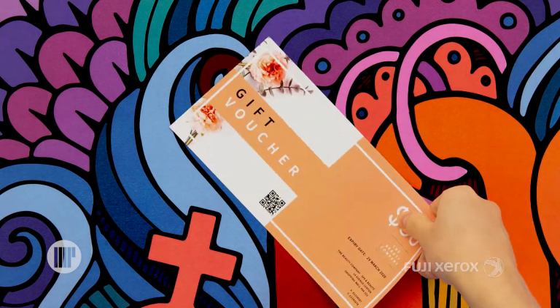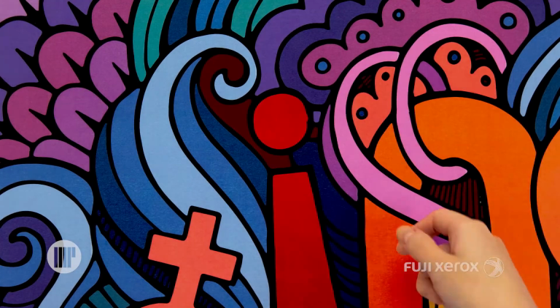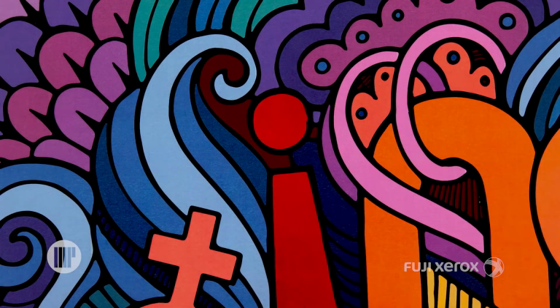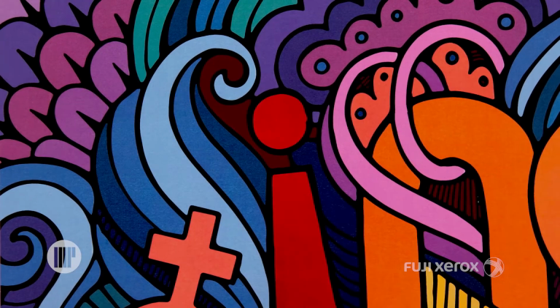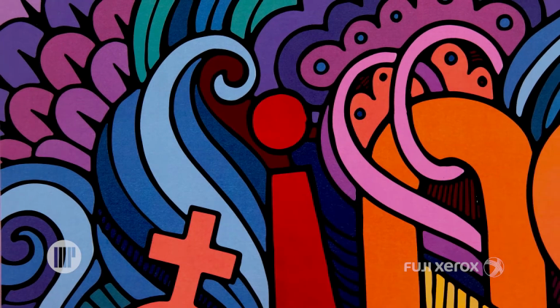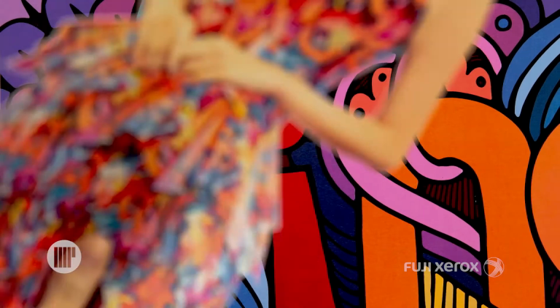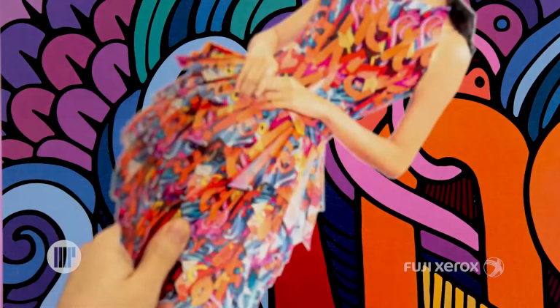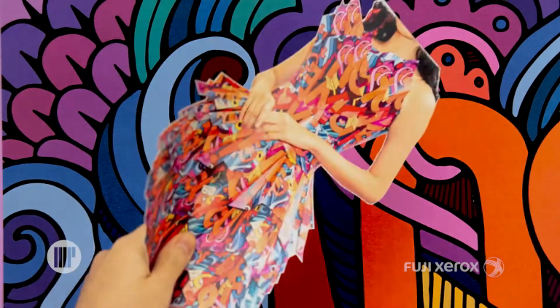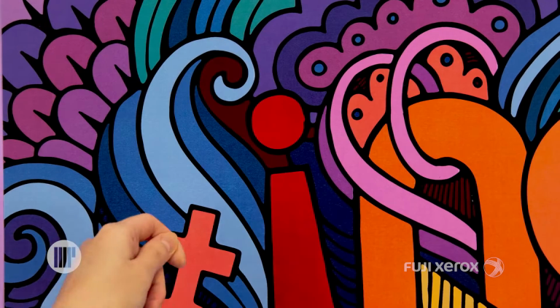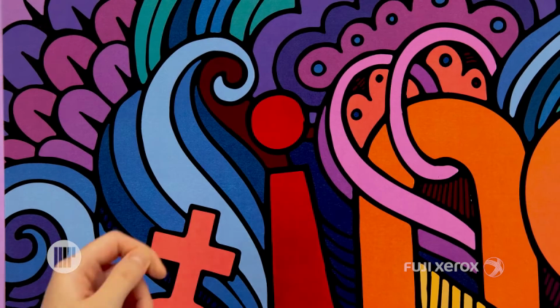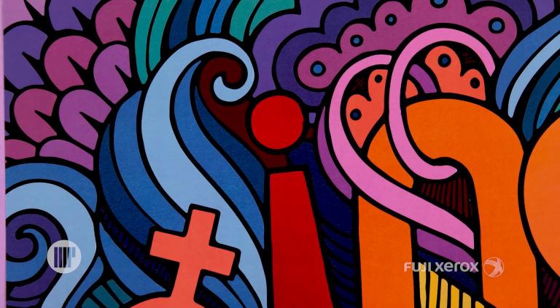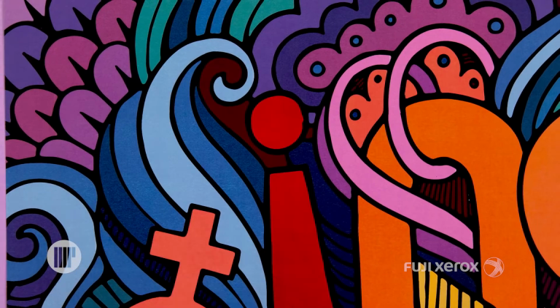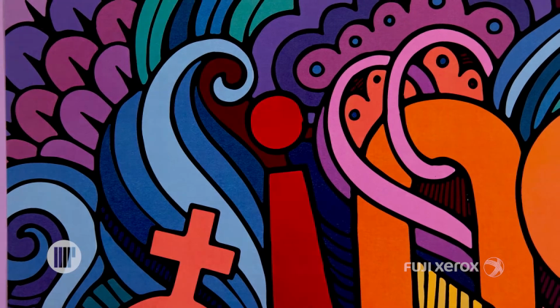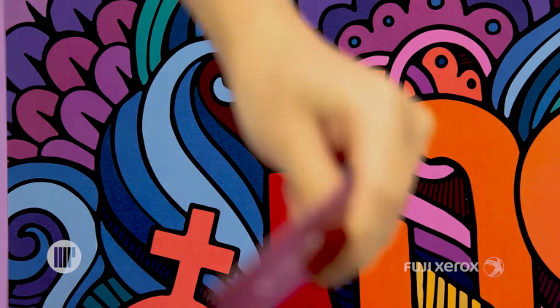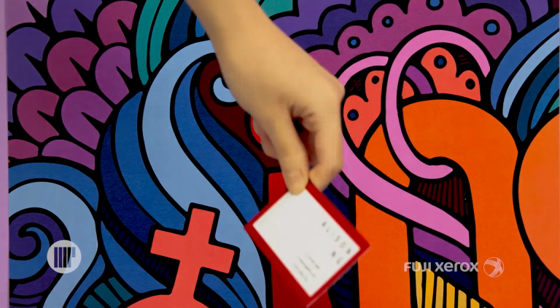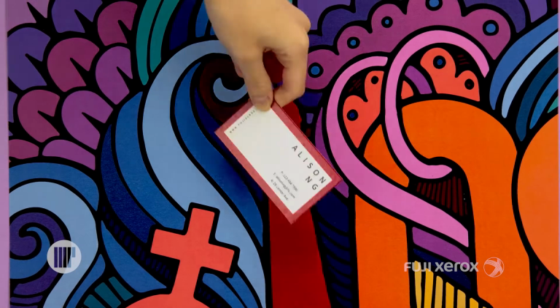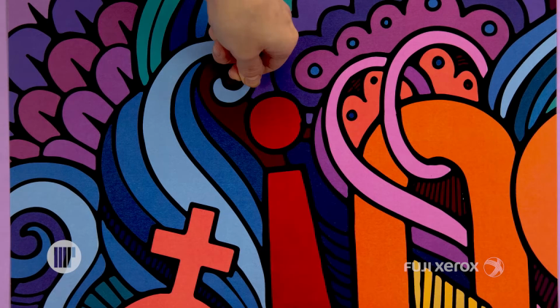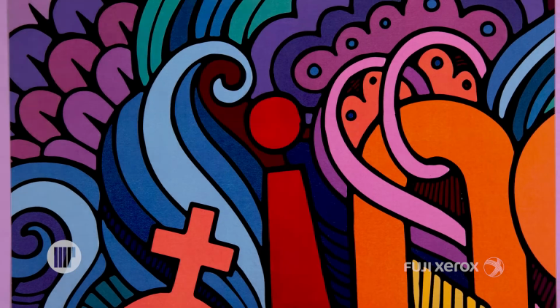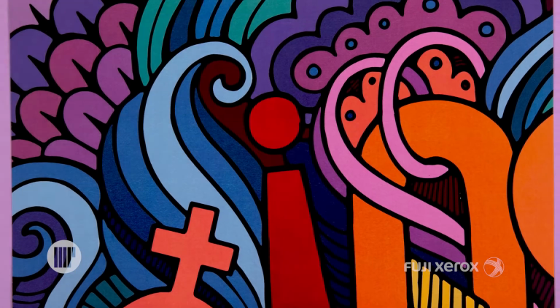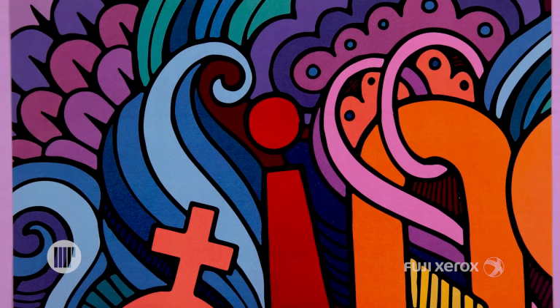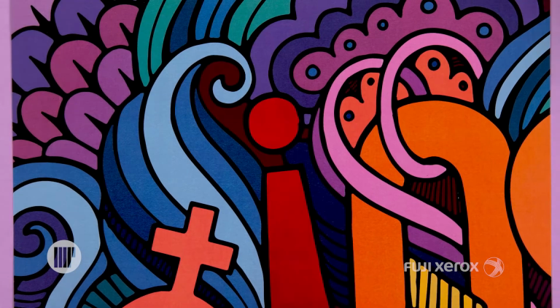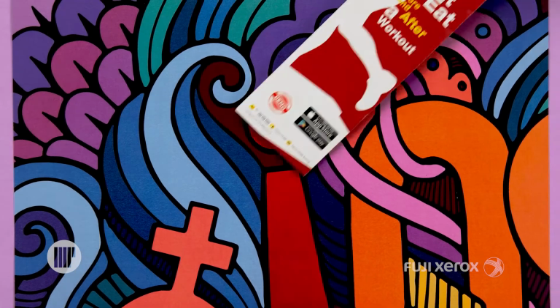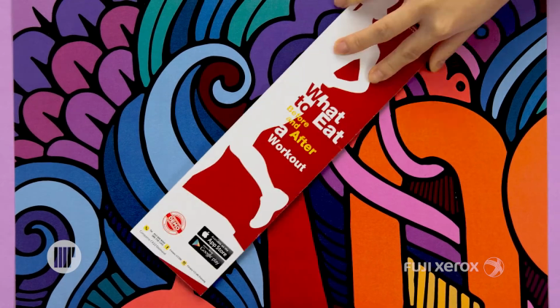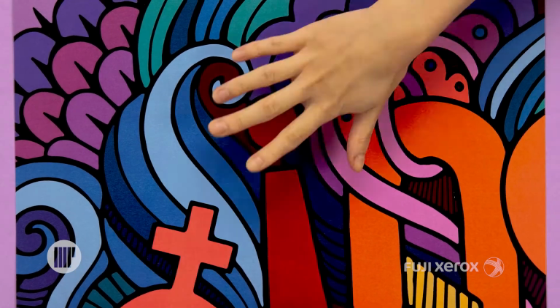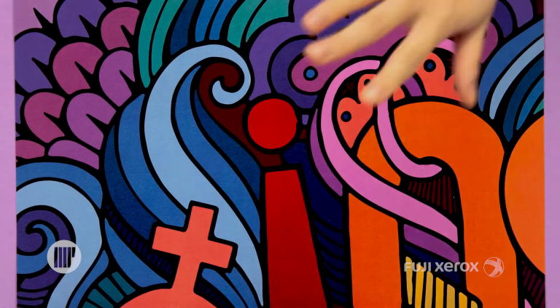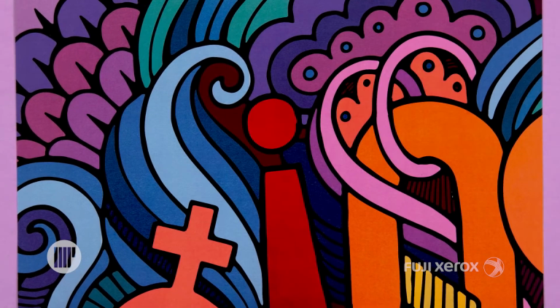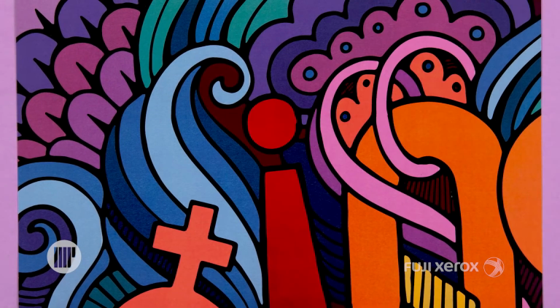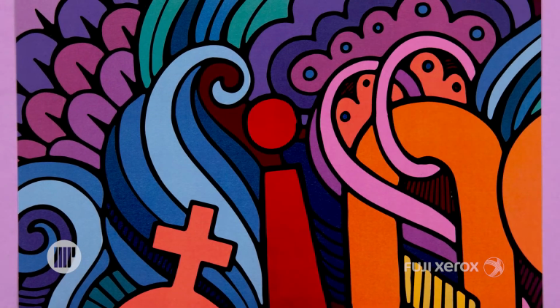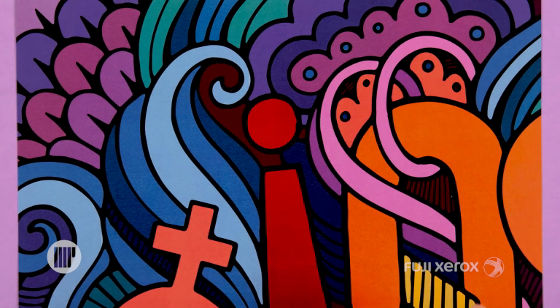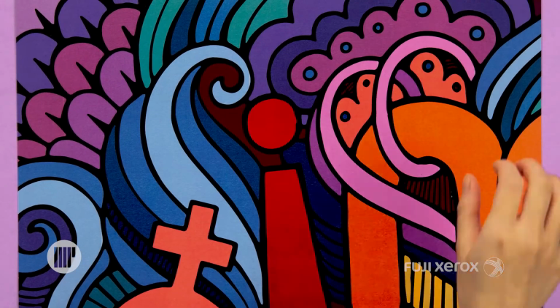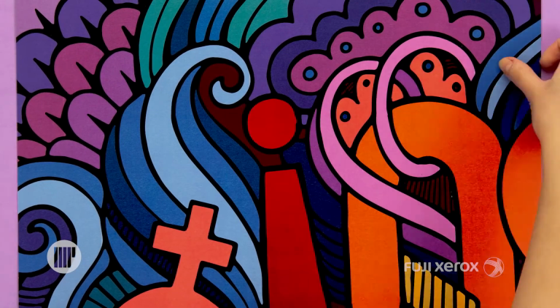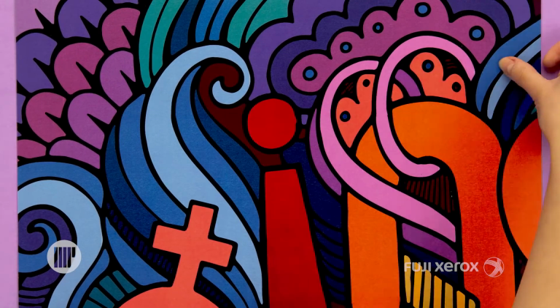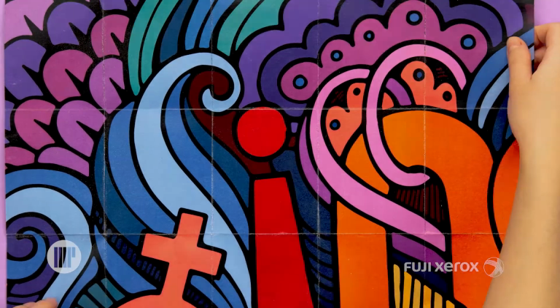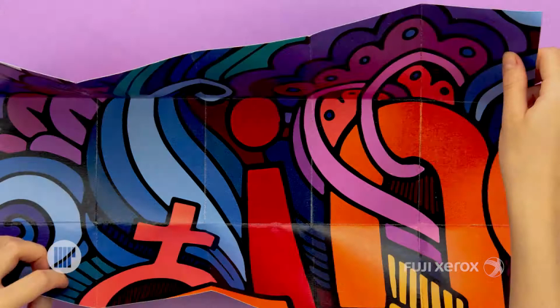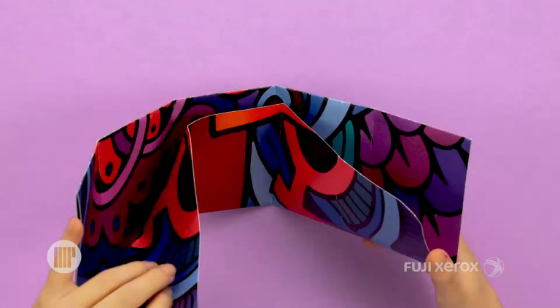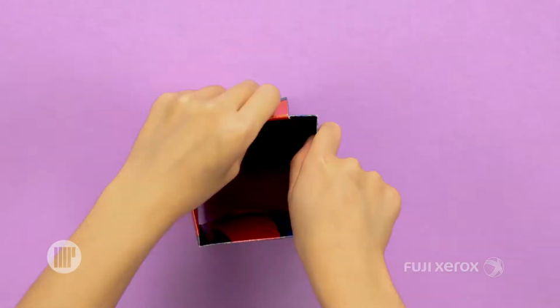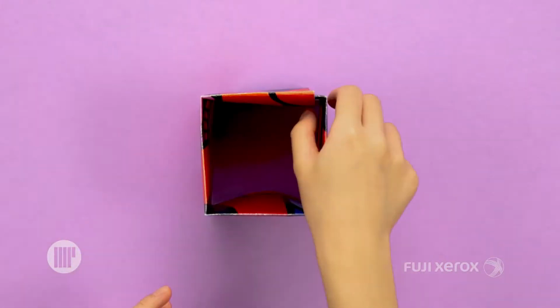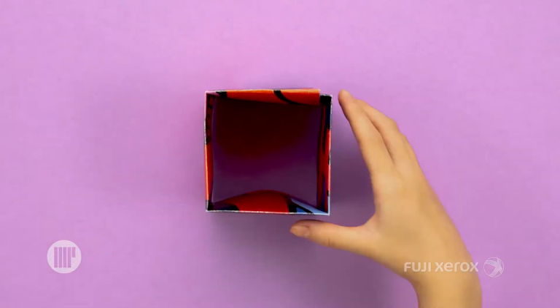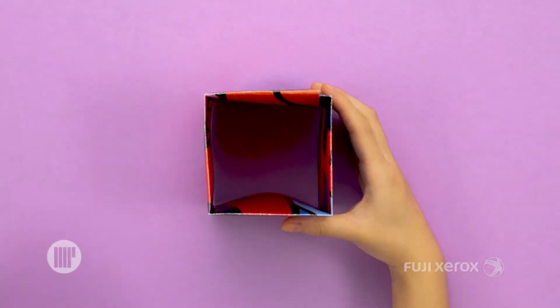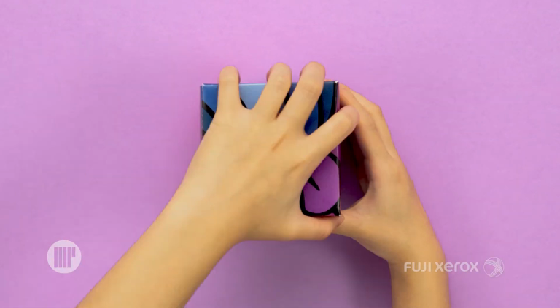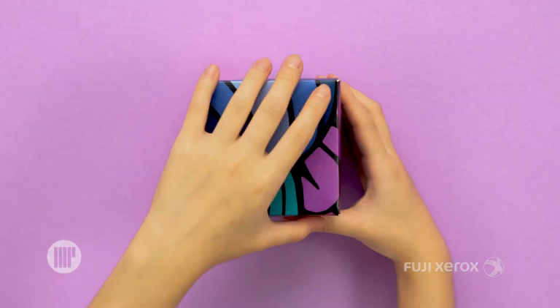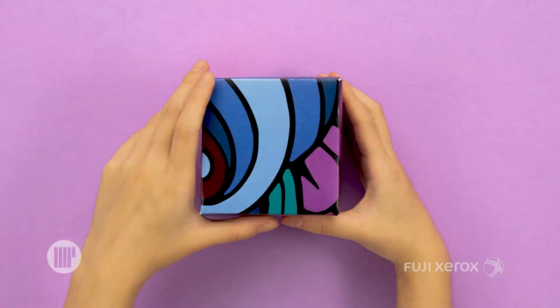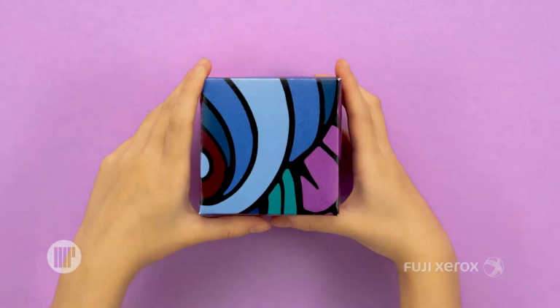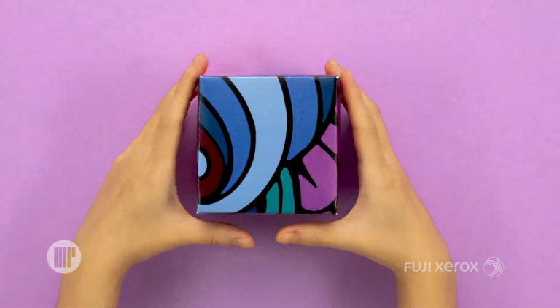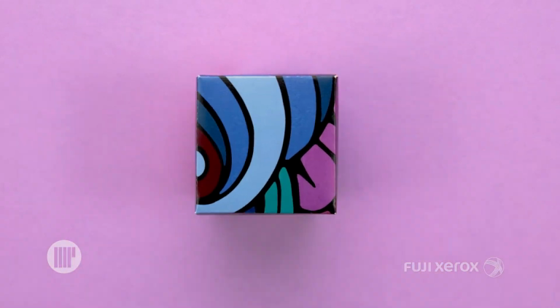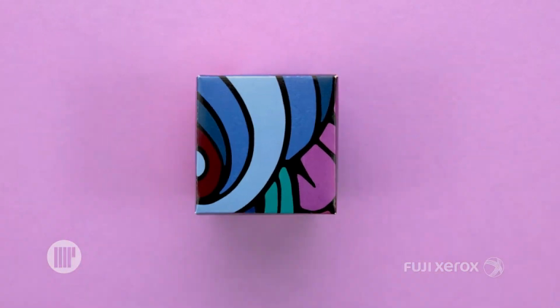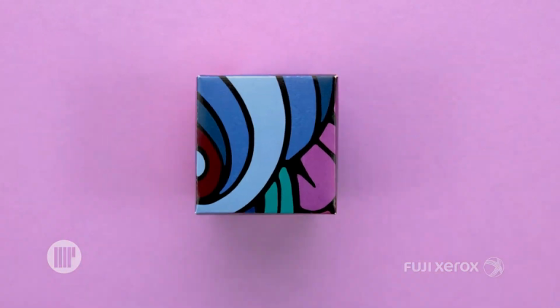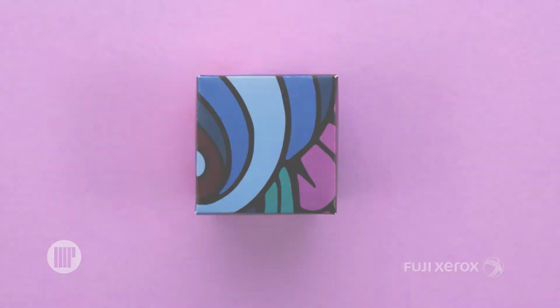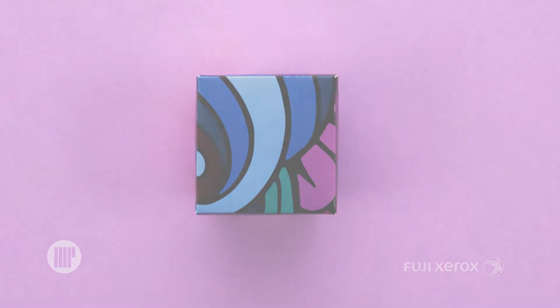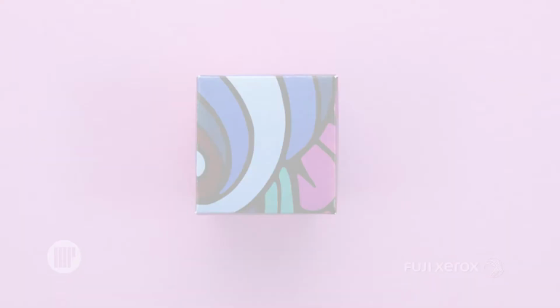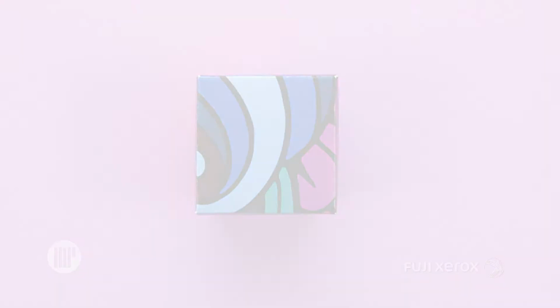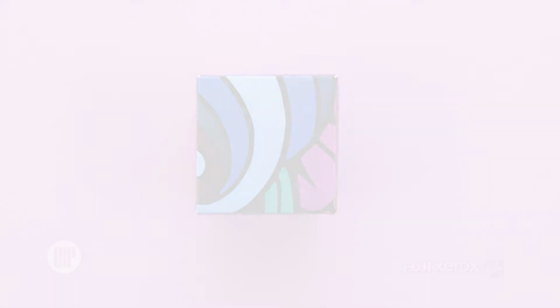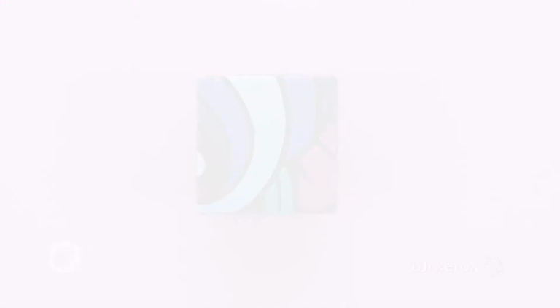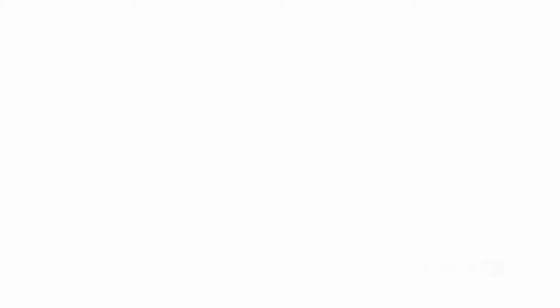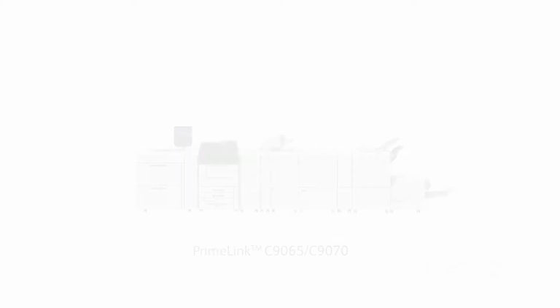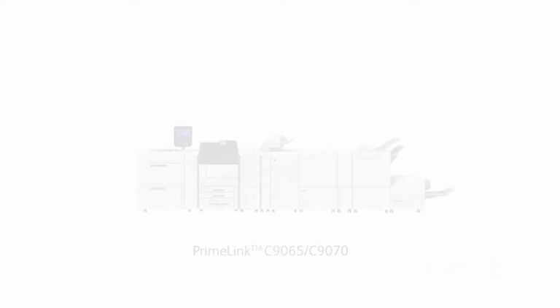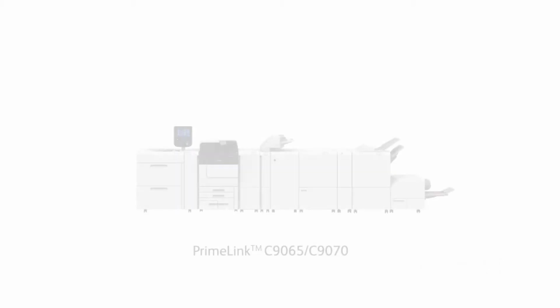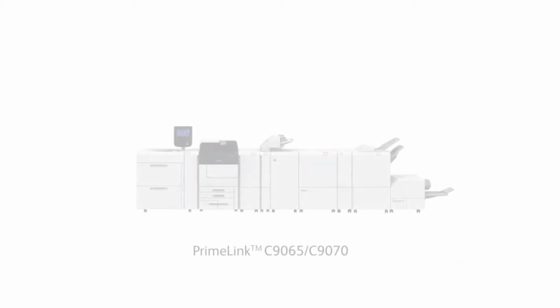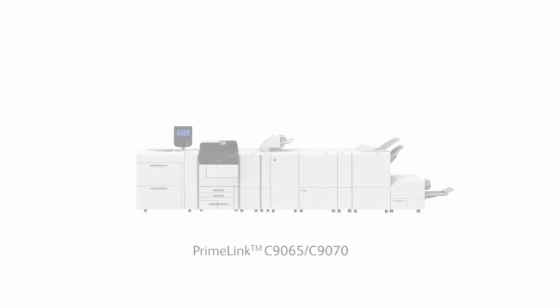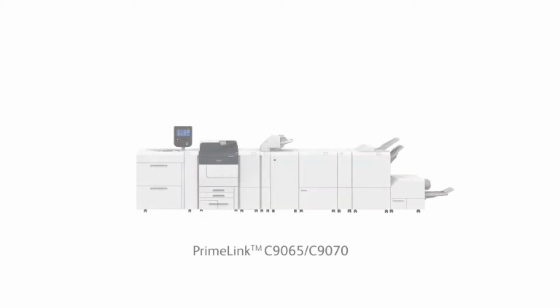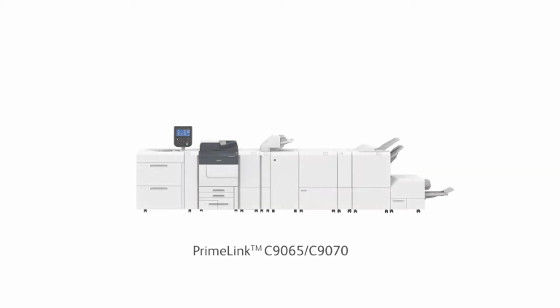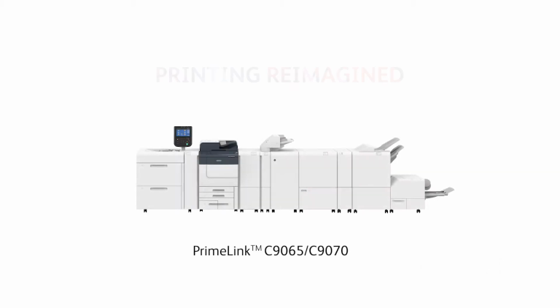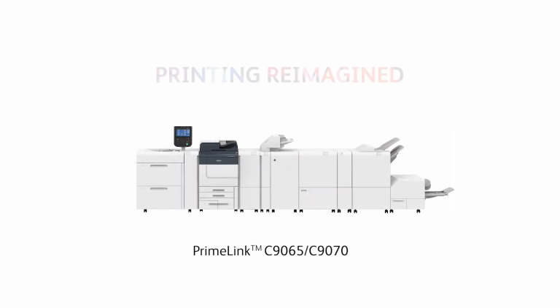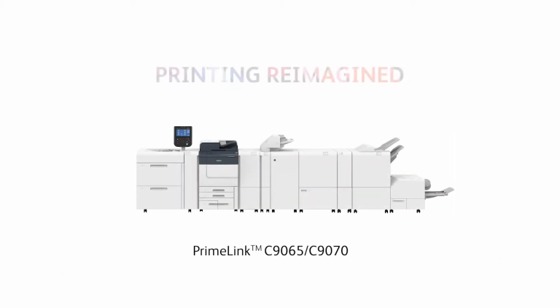This is versatile, simple and affordable. This is the new Primelink.